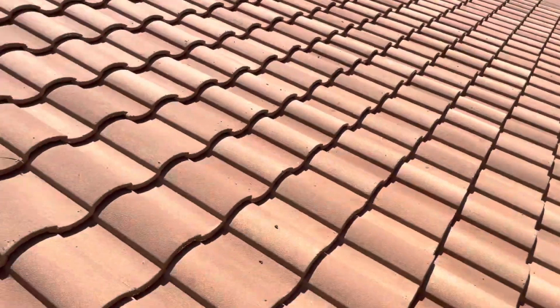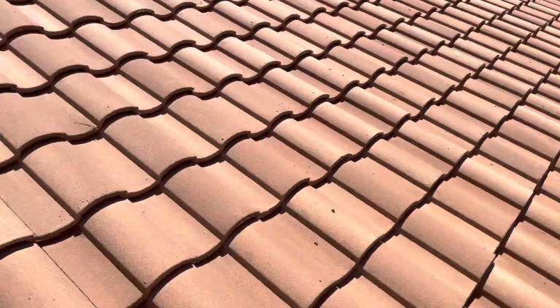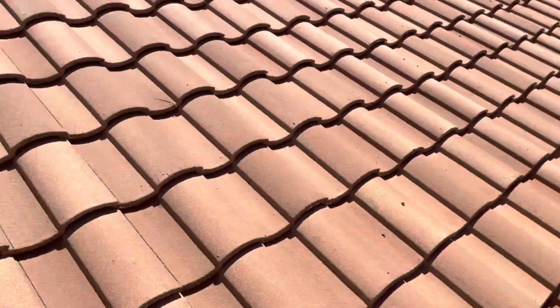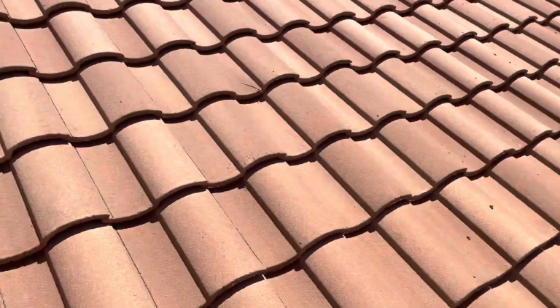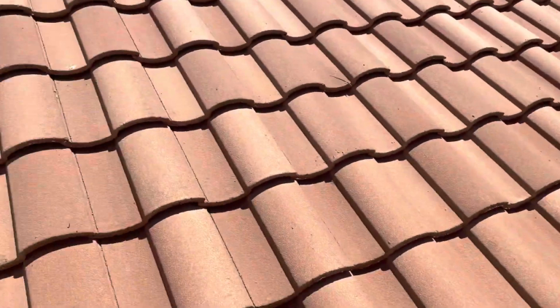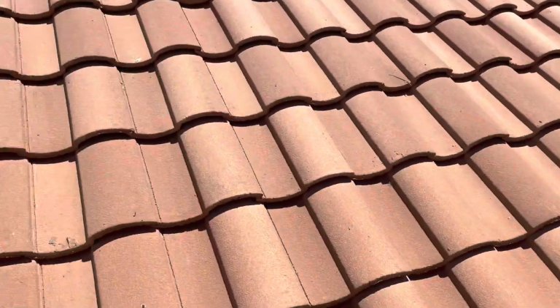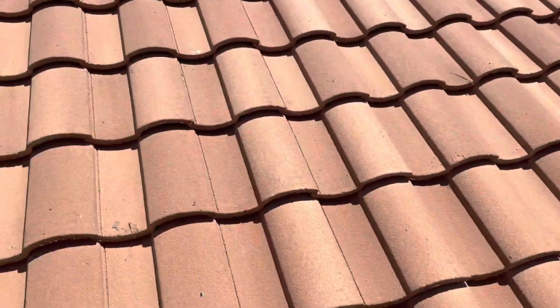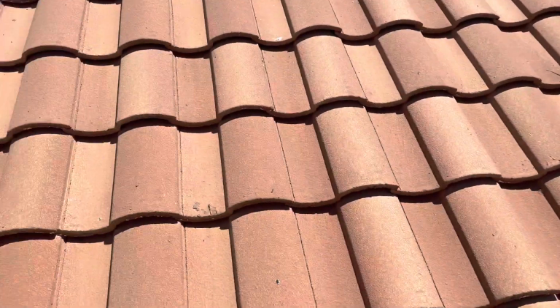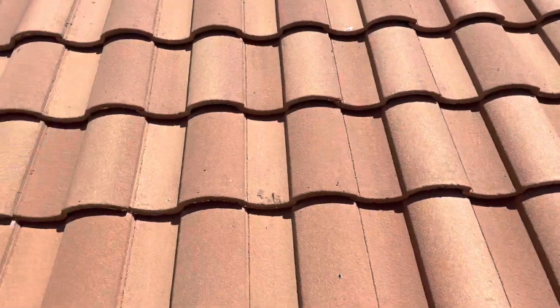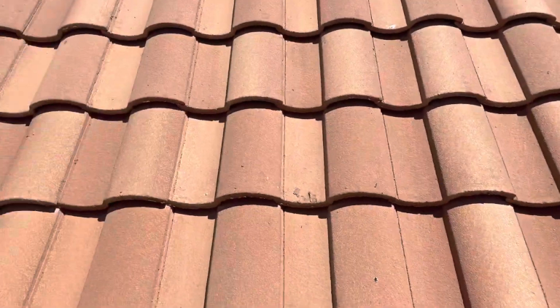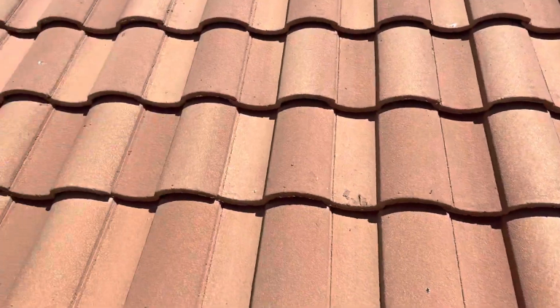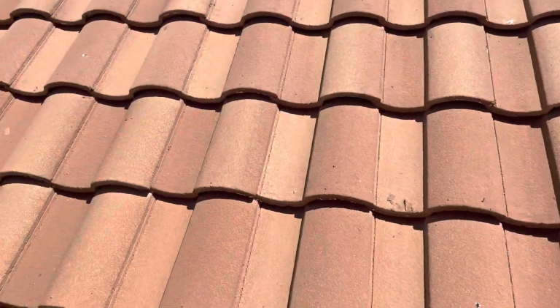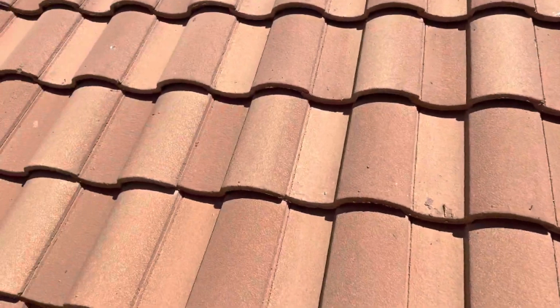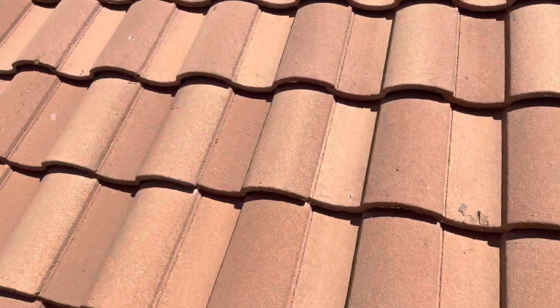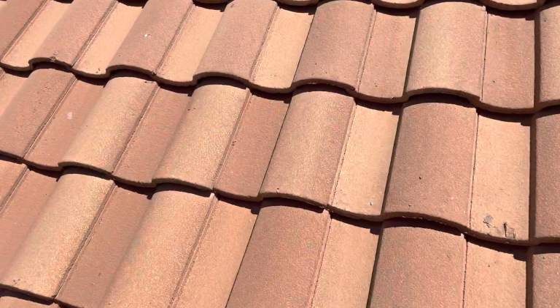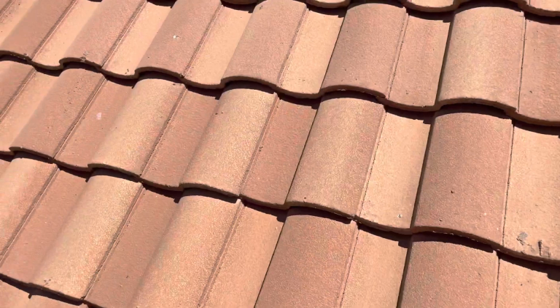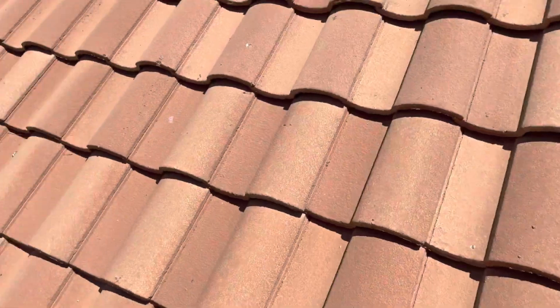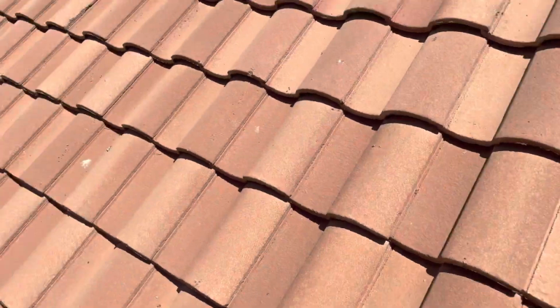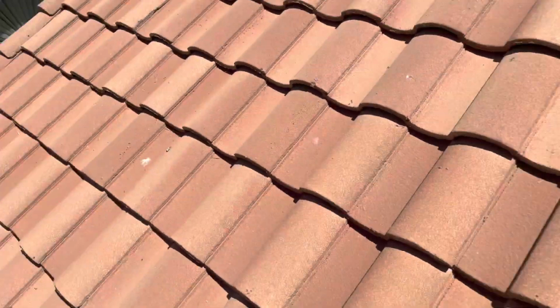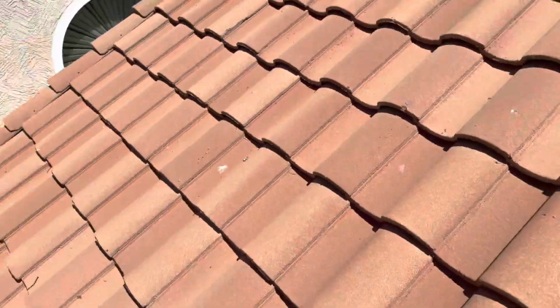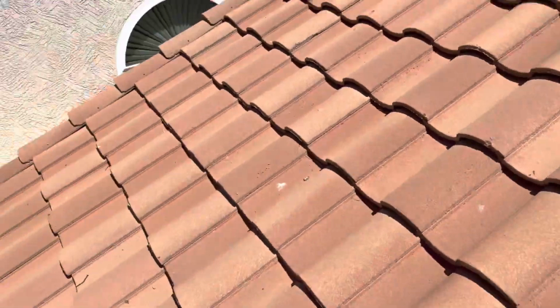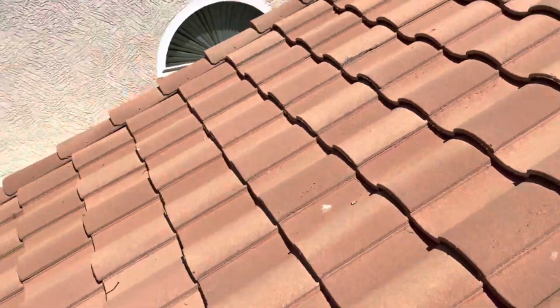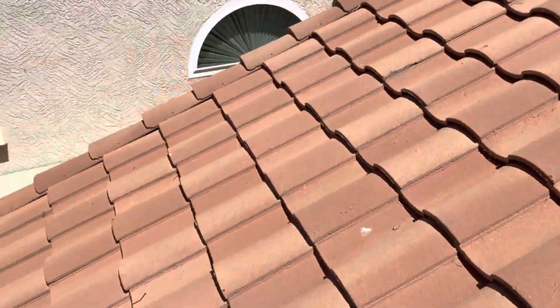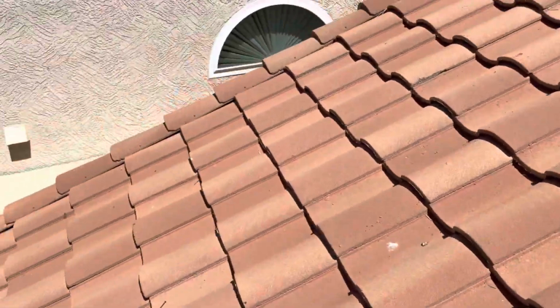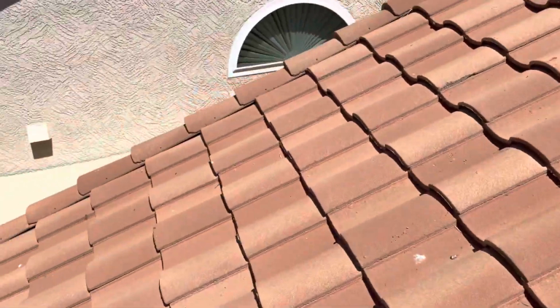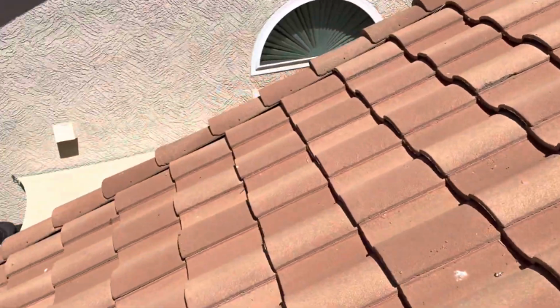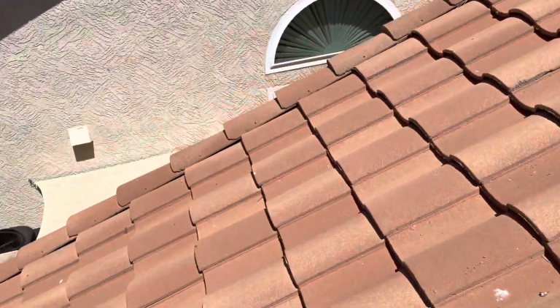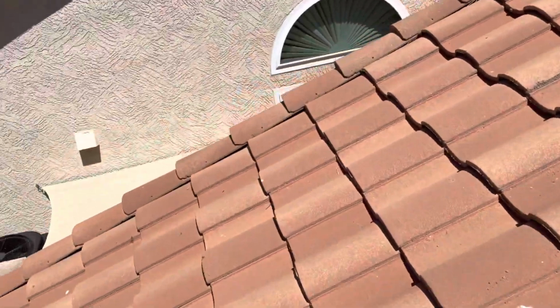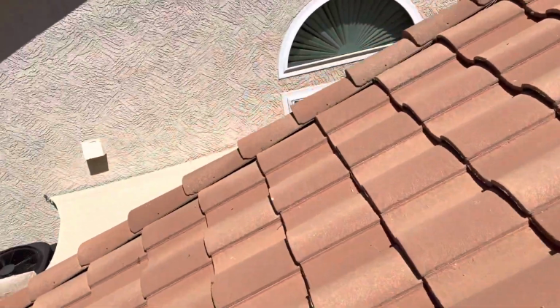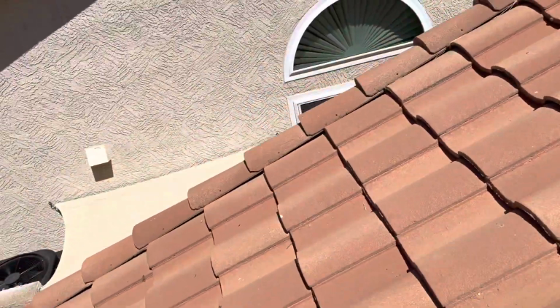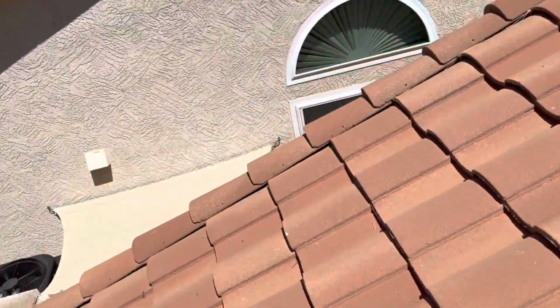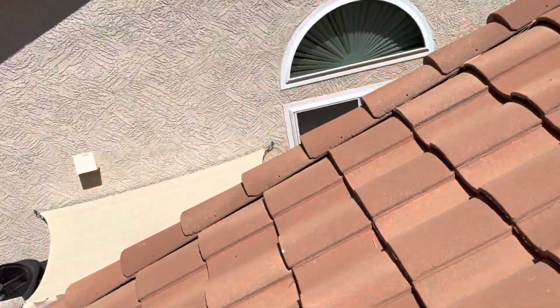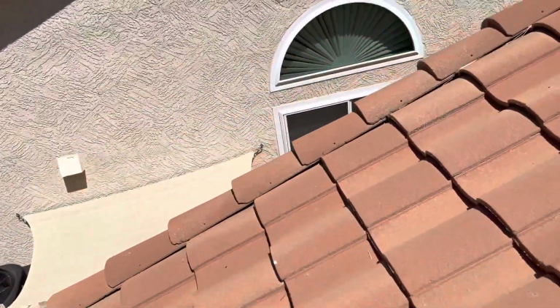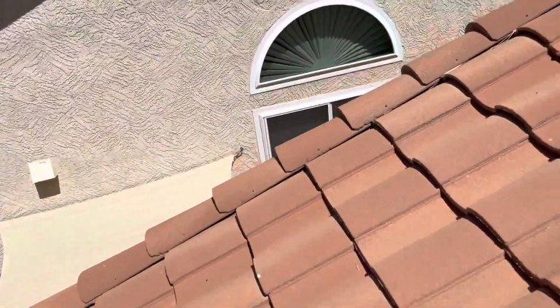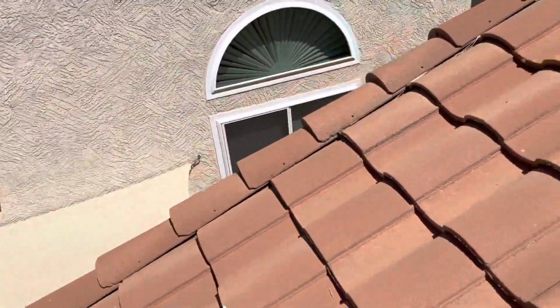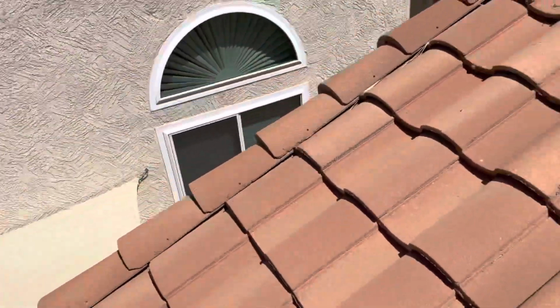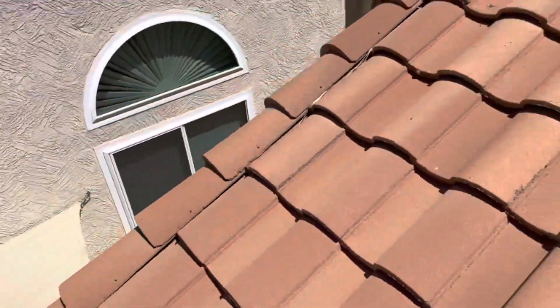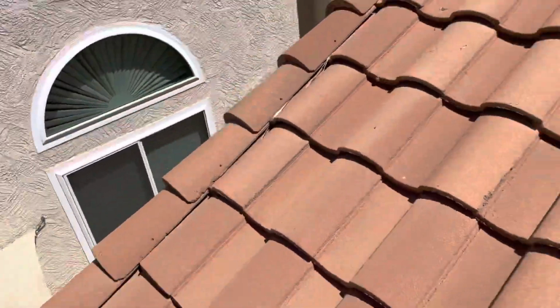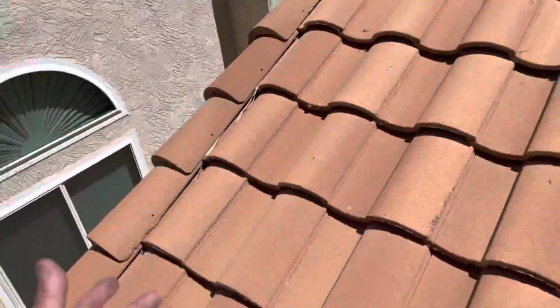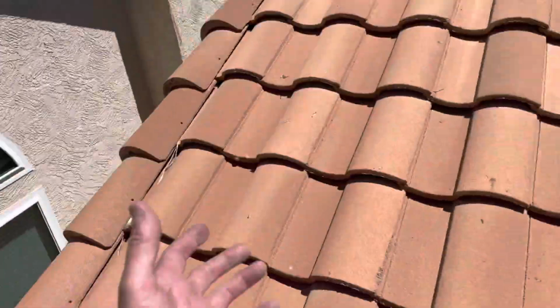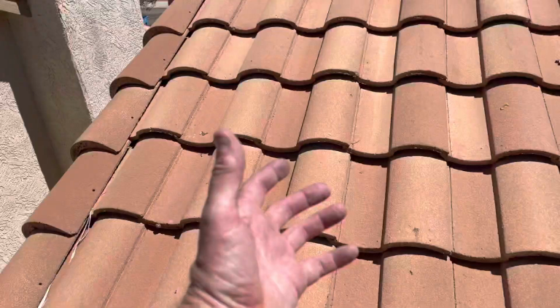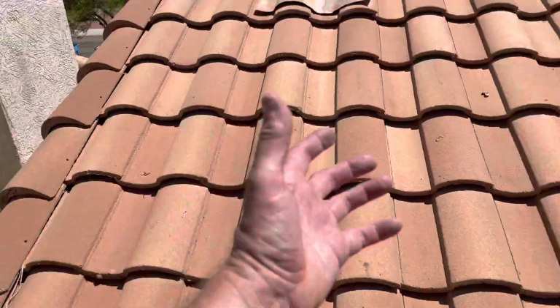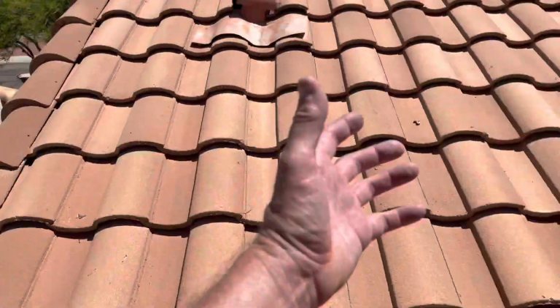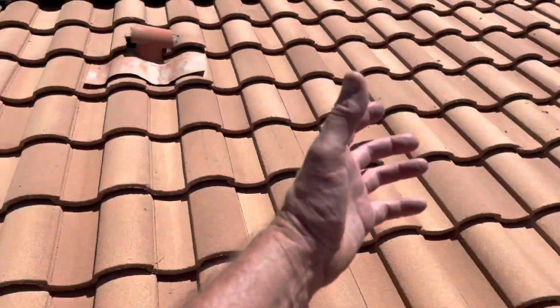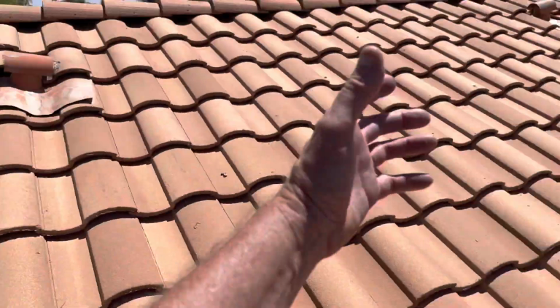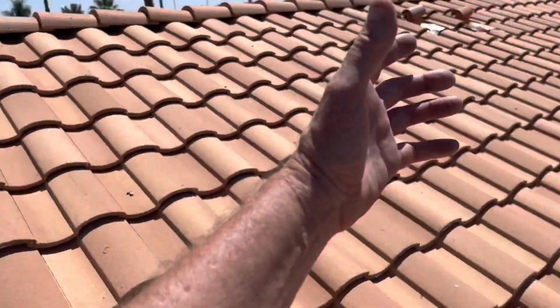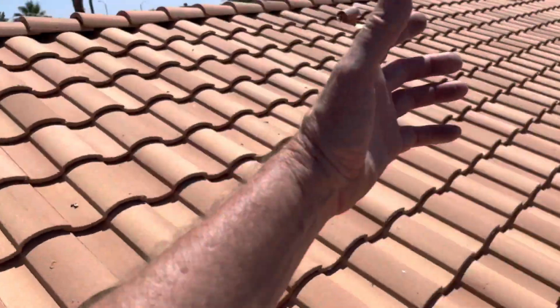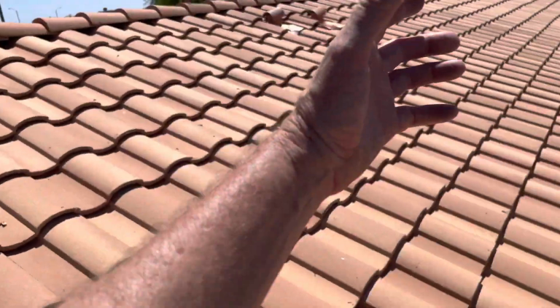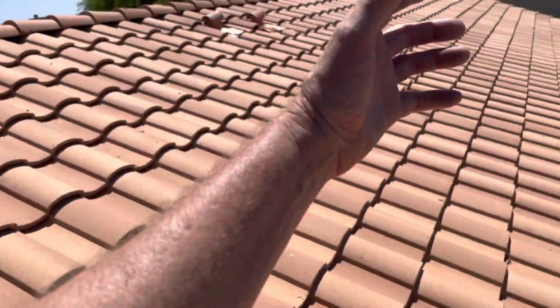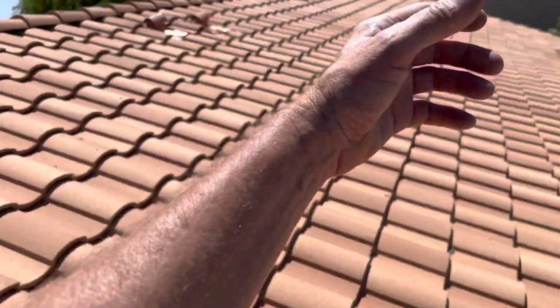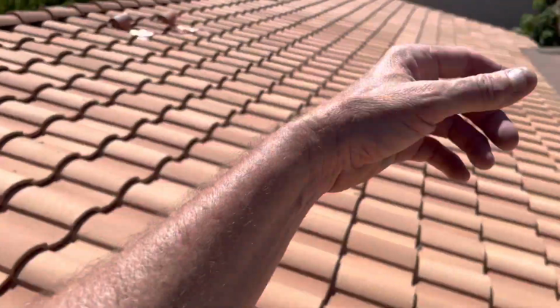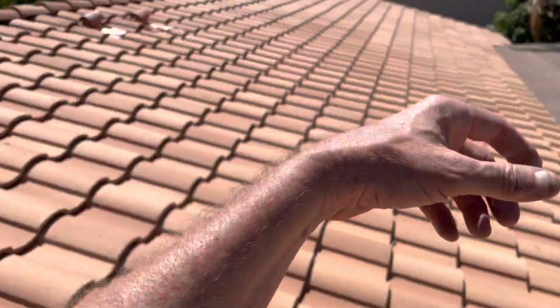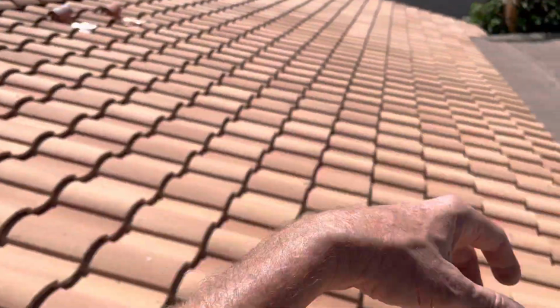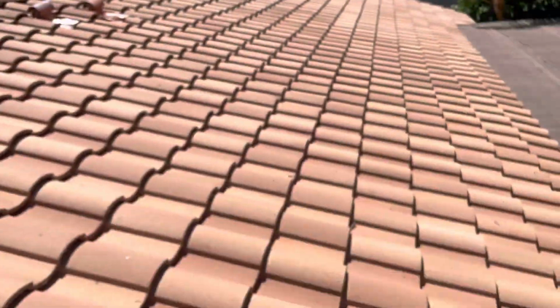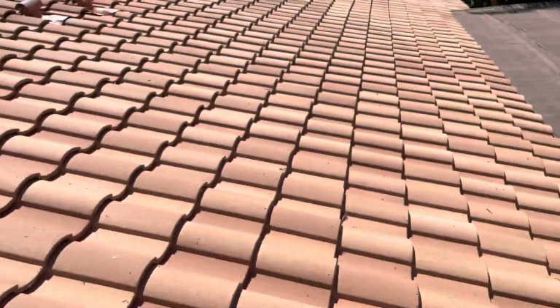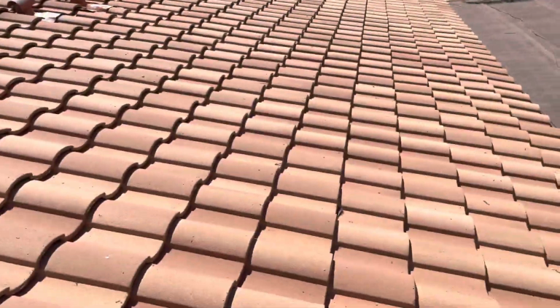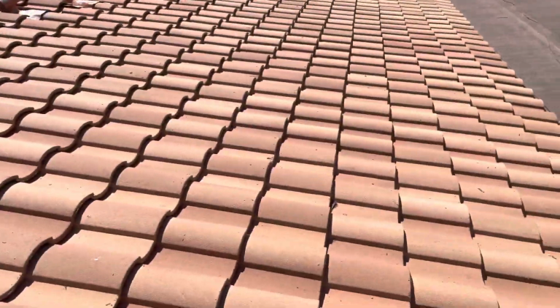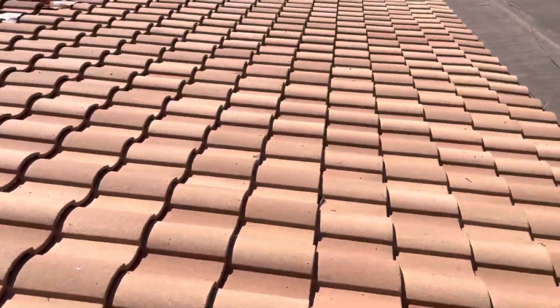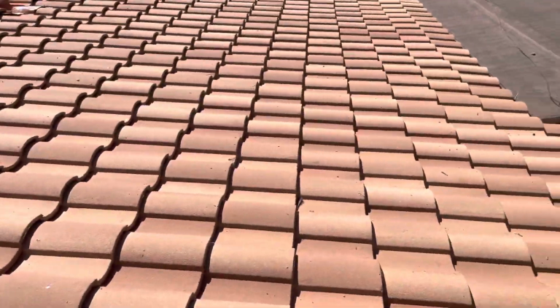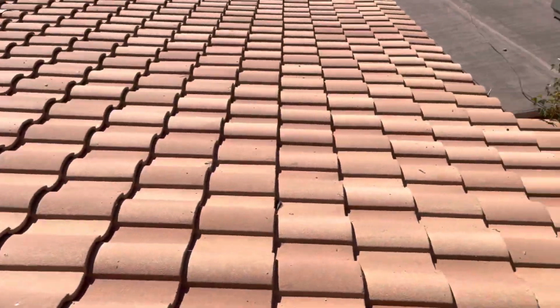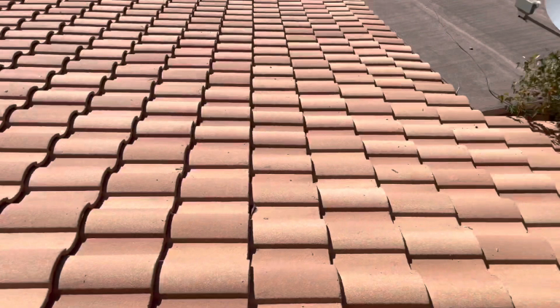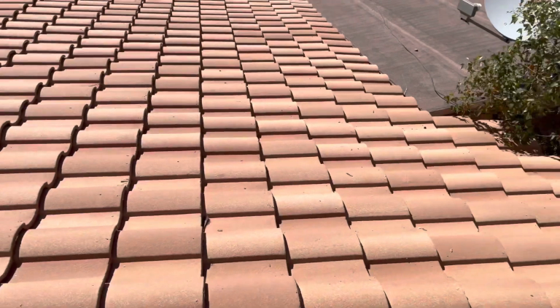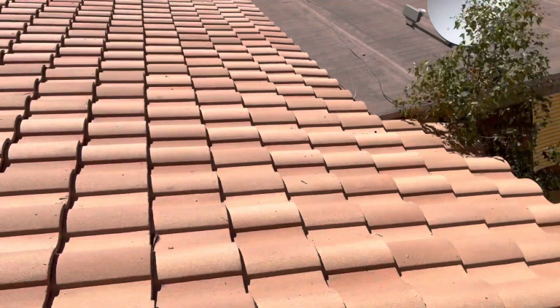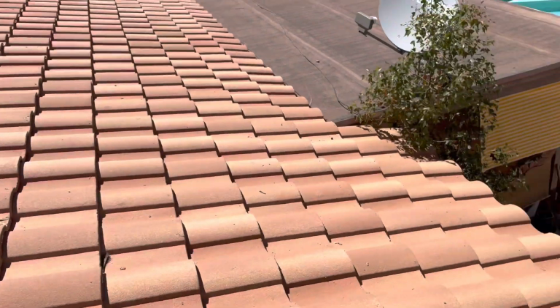Typically in Arizona, we don't replace the tiles unless you want a color change. So we would do what we call a tile salvage on a roof like this, where we basically take all the tiles off the roof and replace the underlayment.